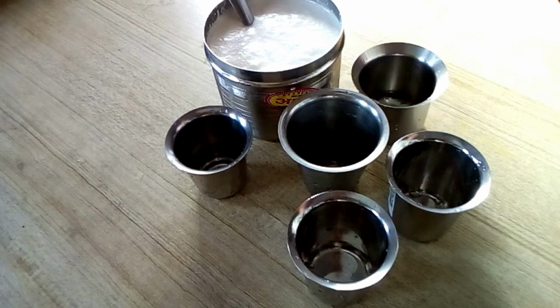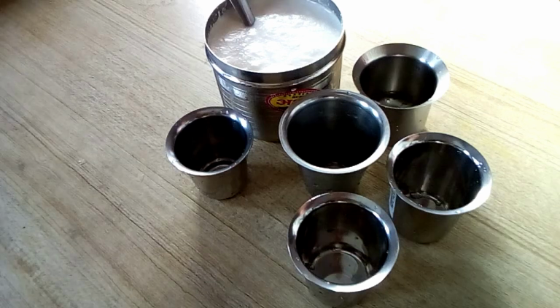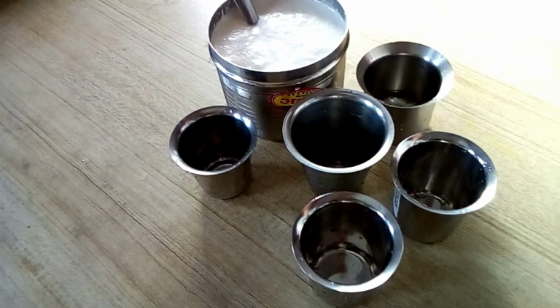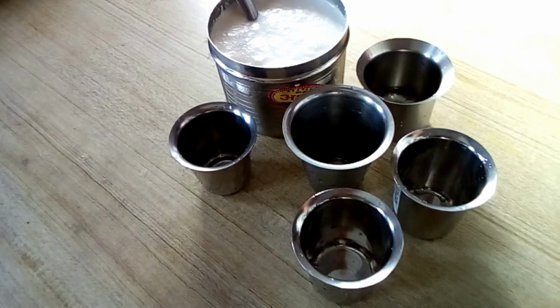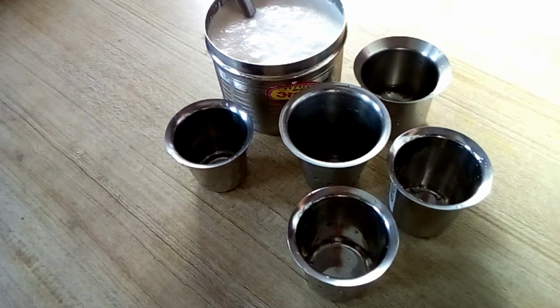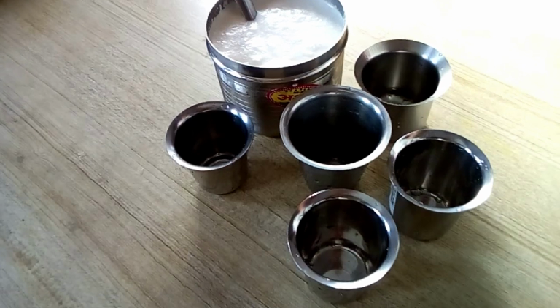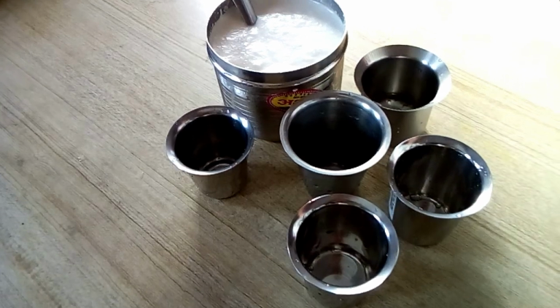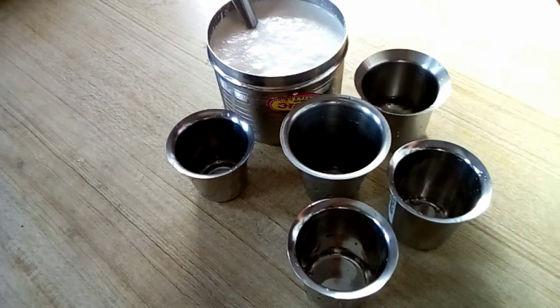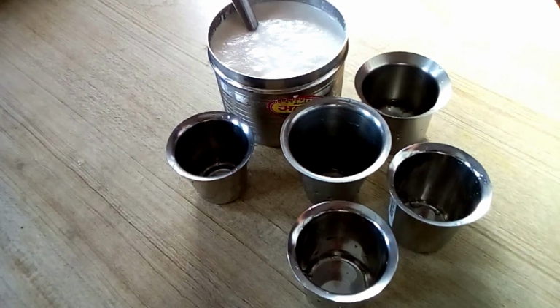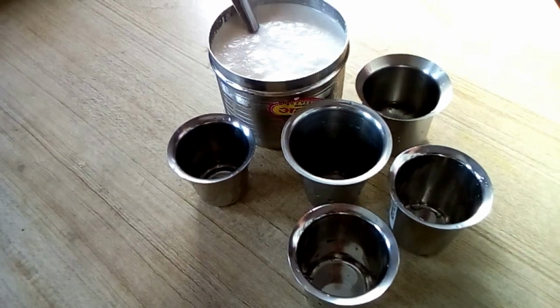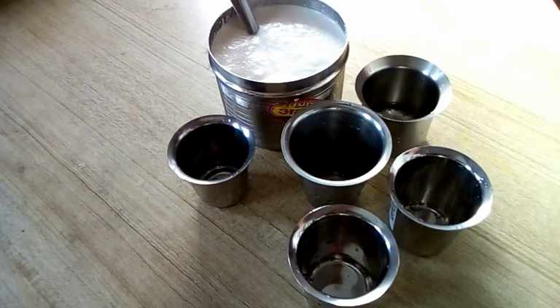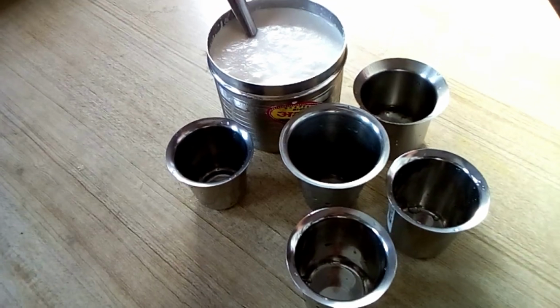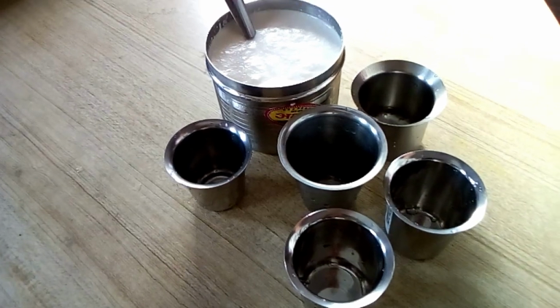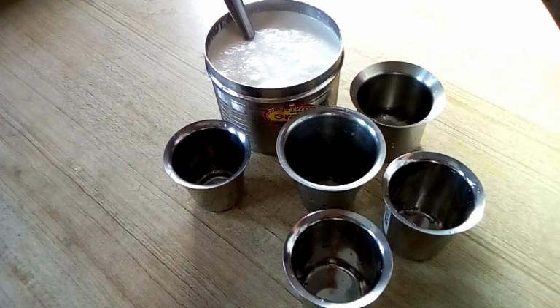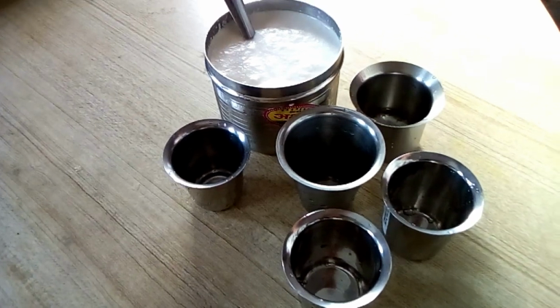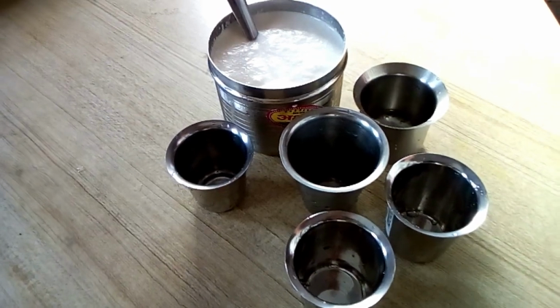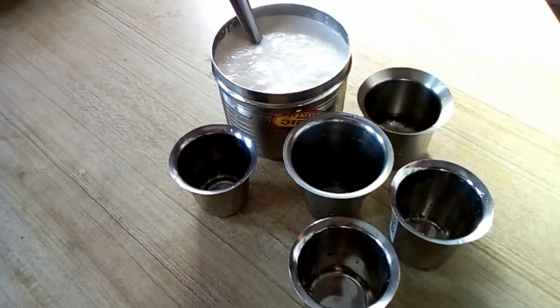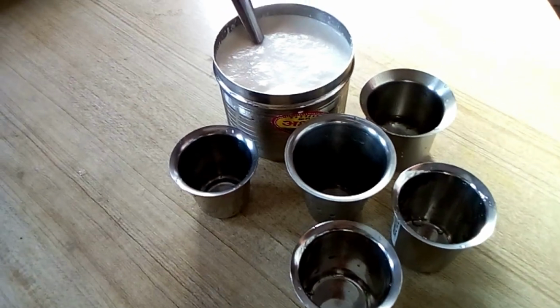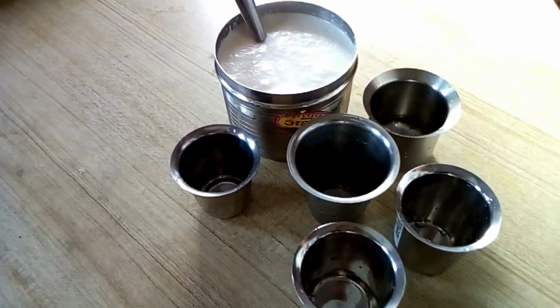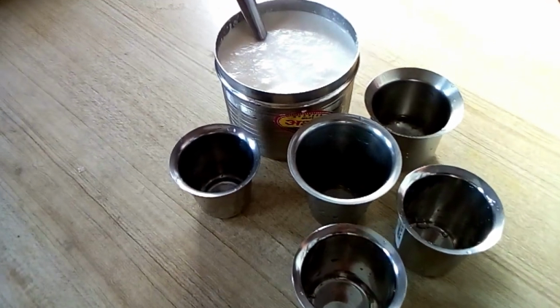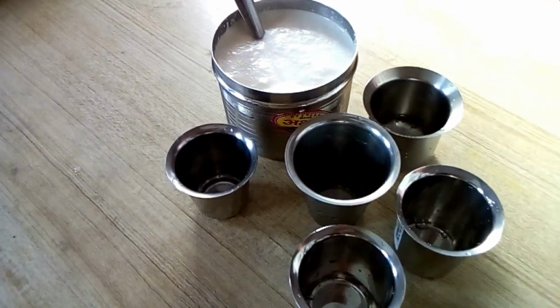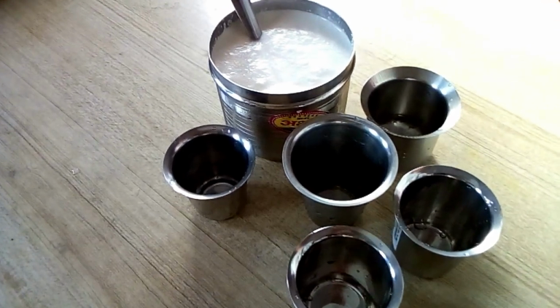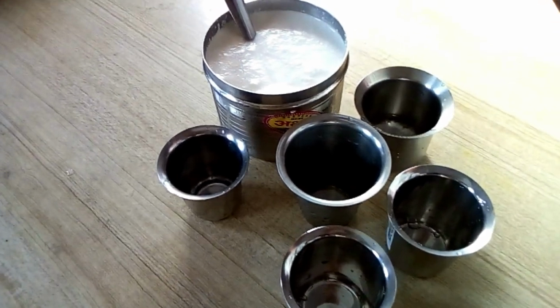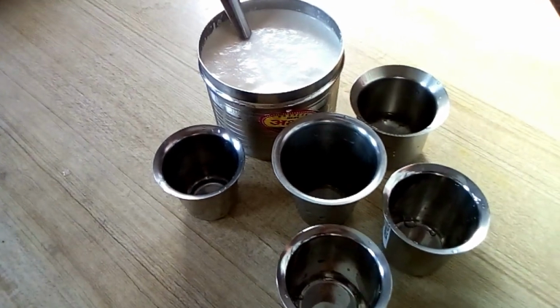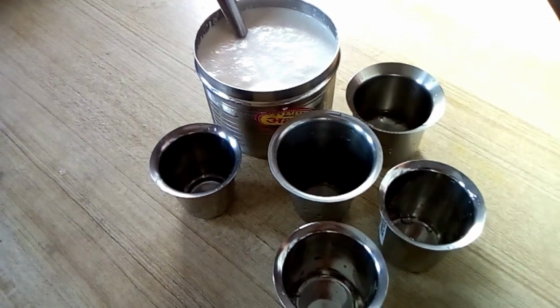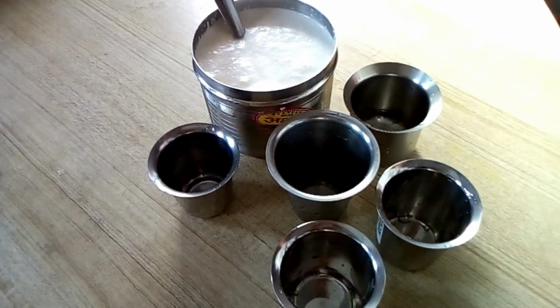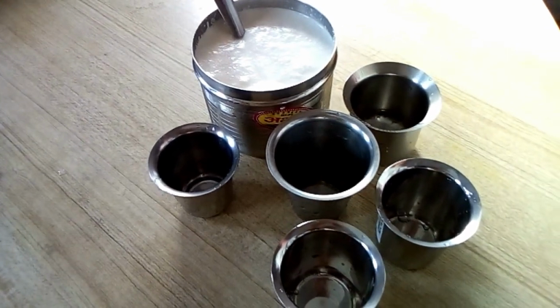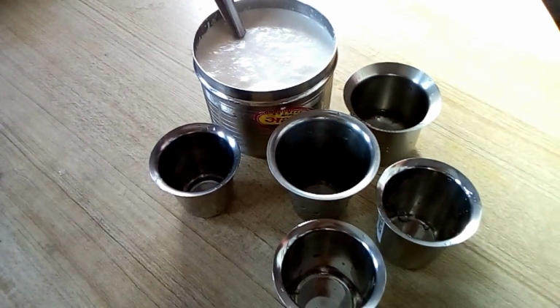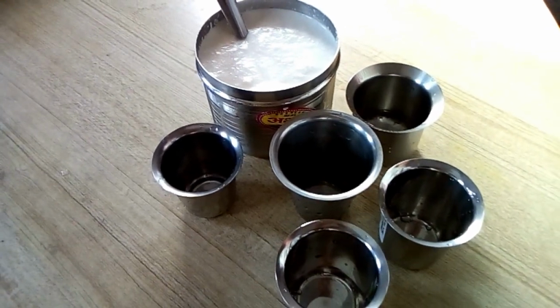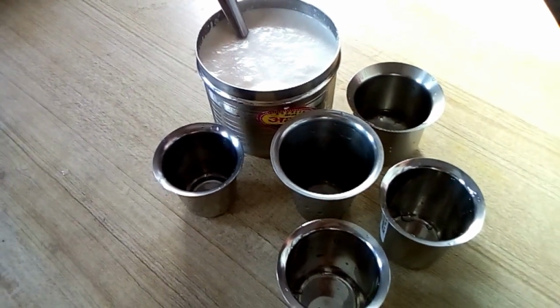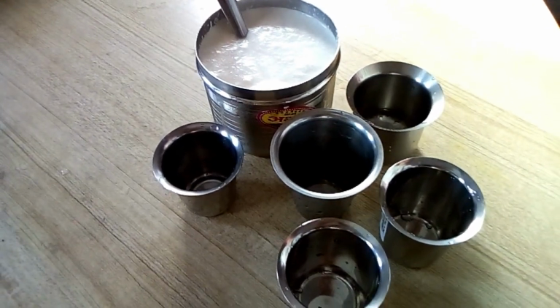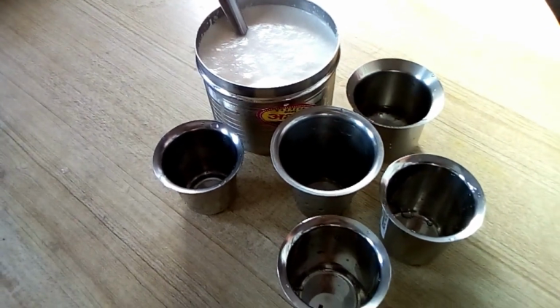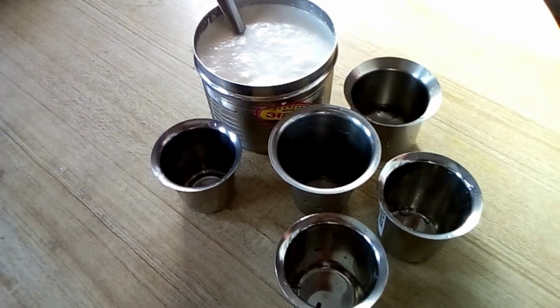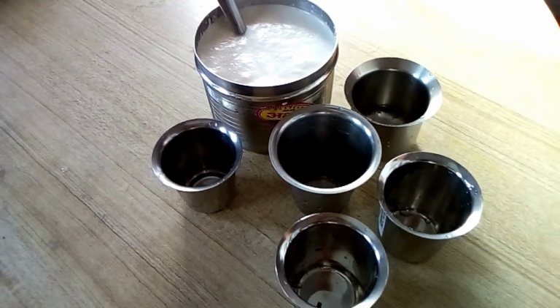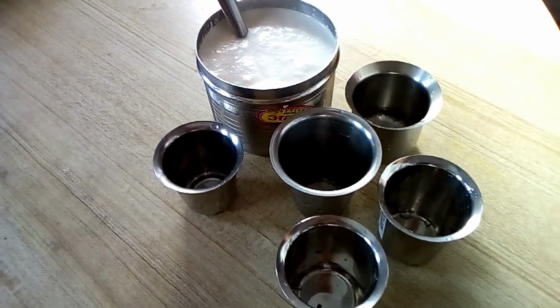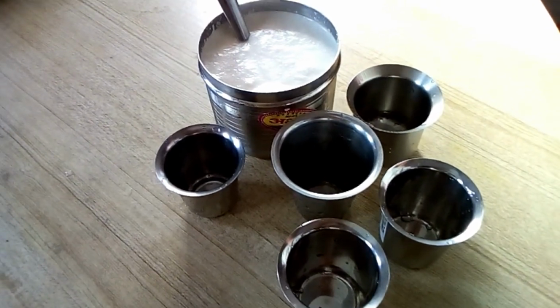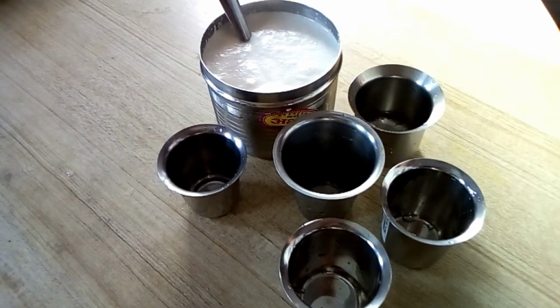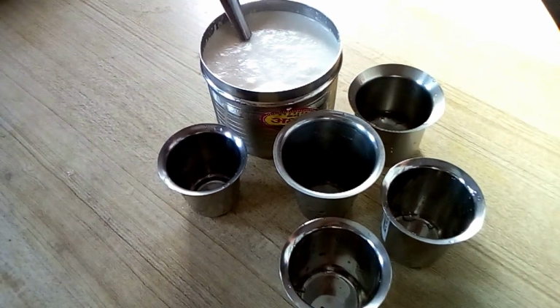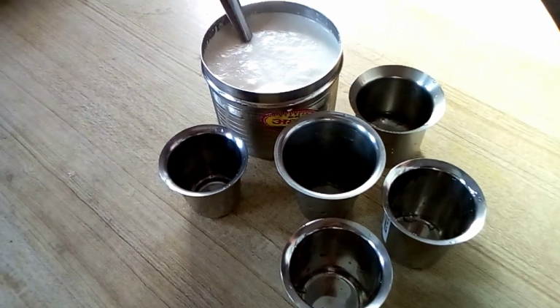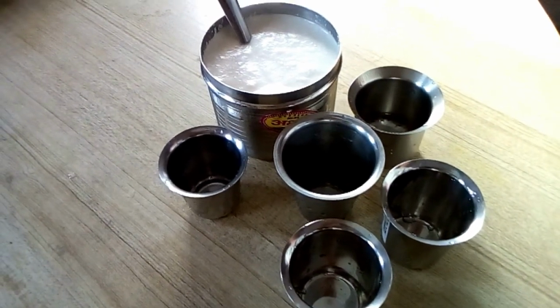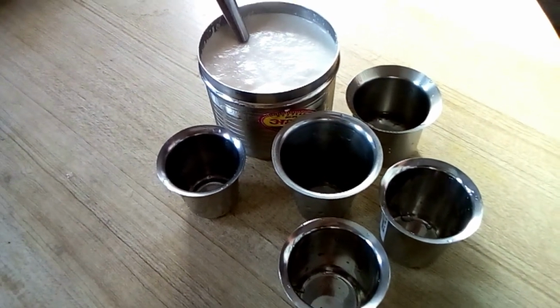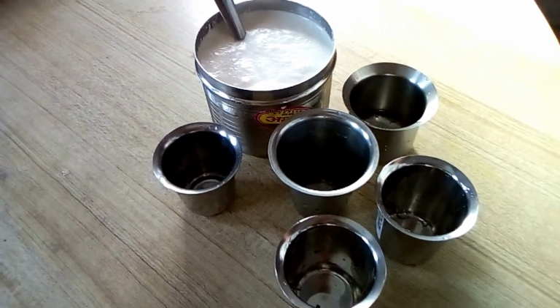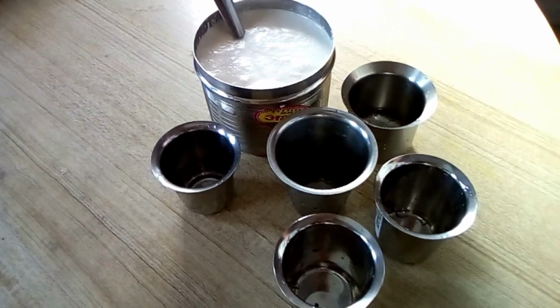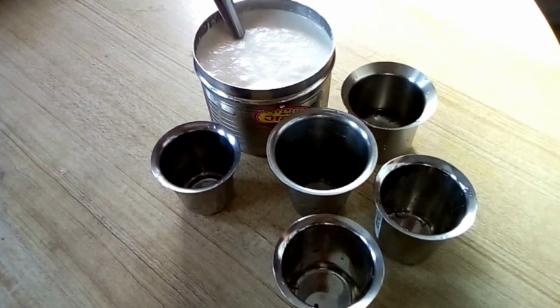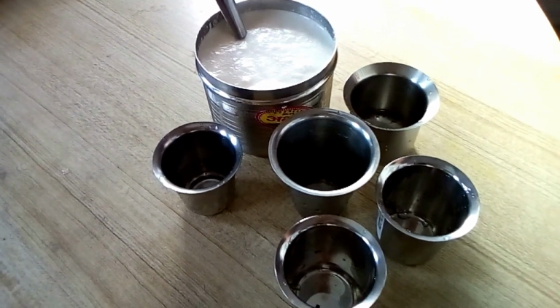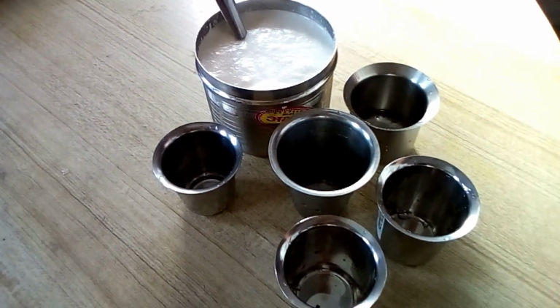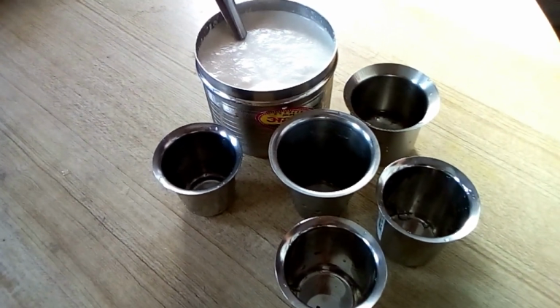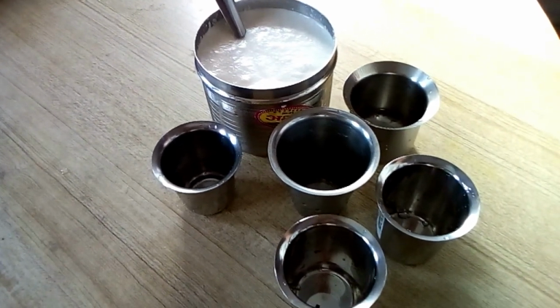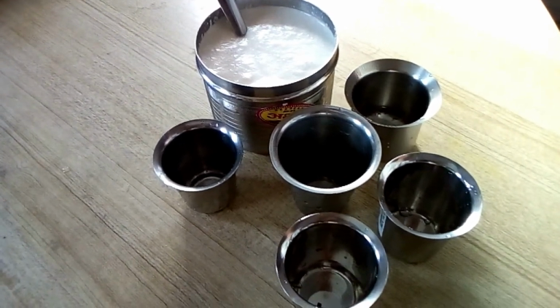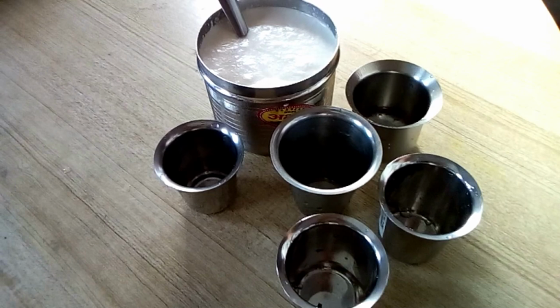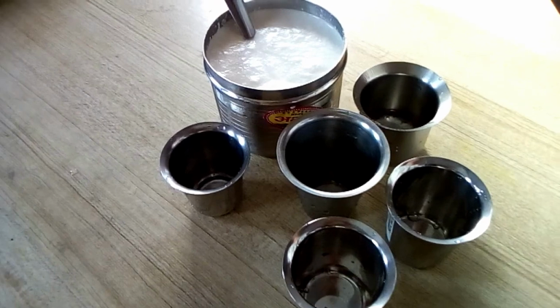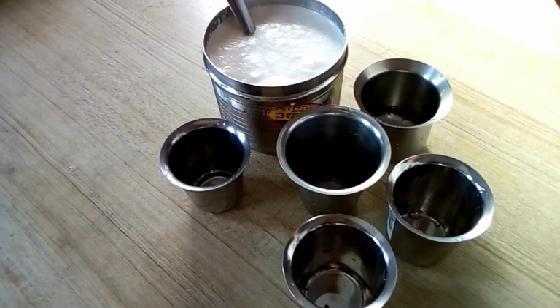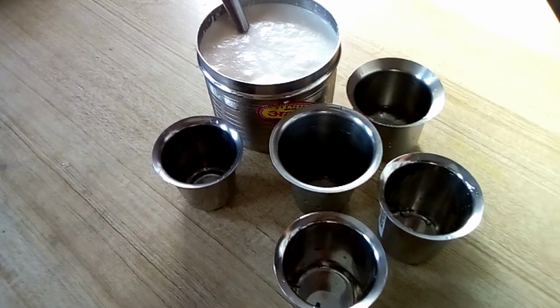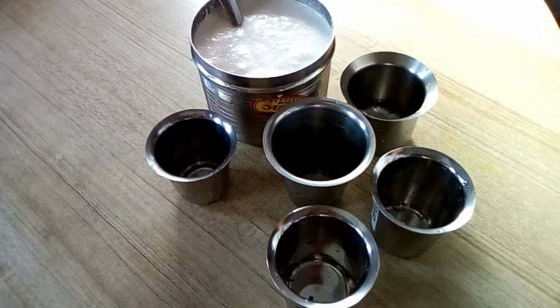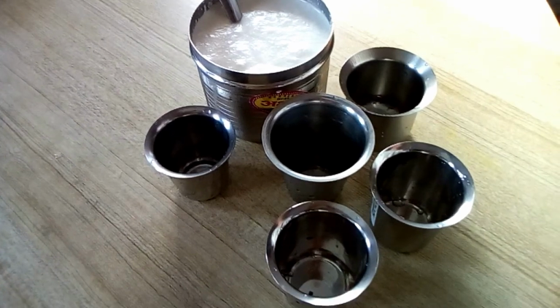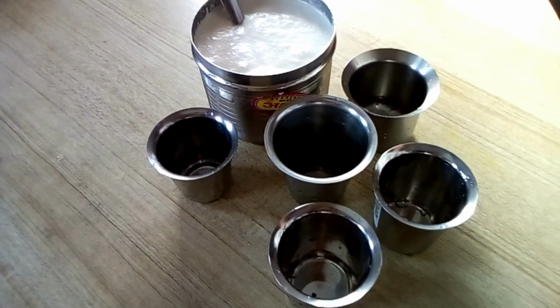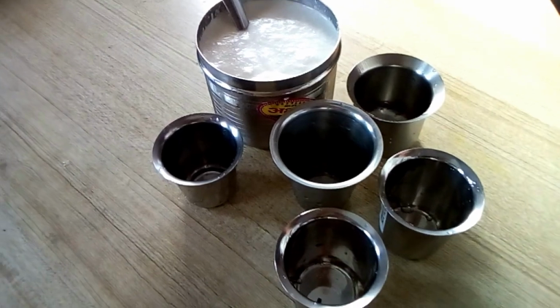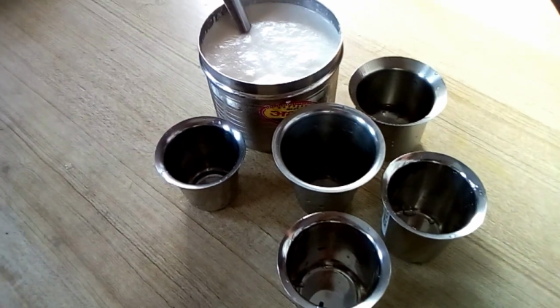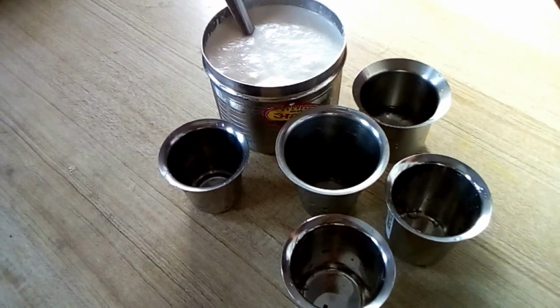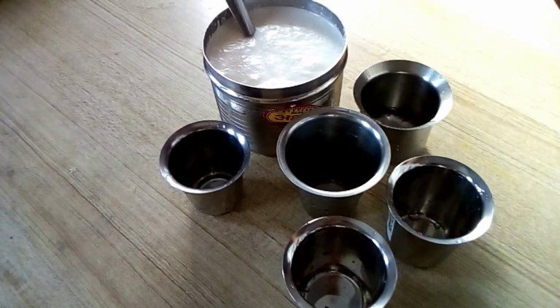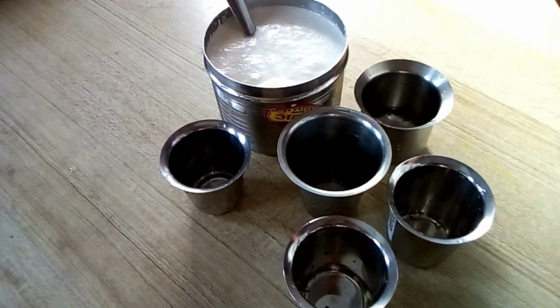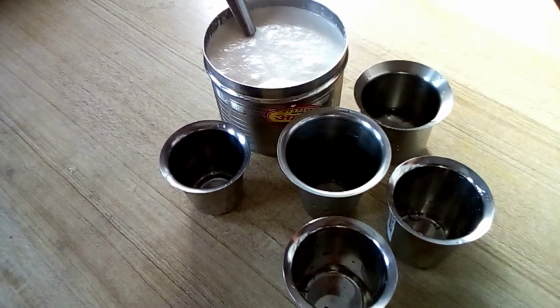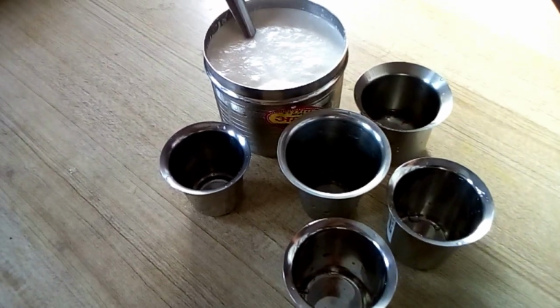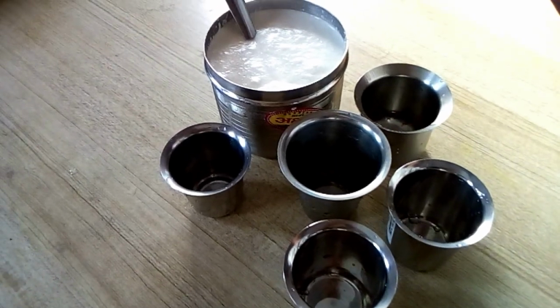Hi everyone. Welcome to Atha Caudel. Now we are going to make a recipe: glass idli.